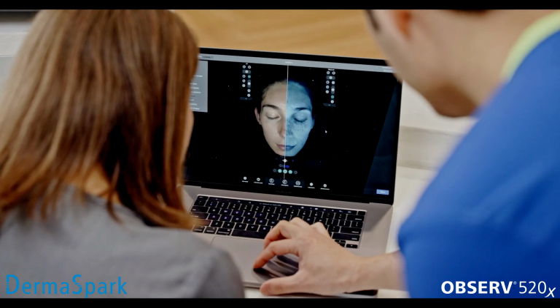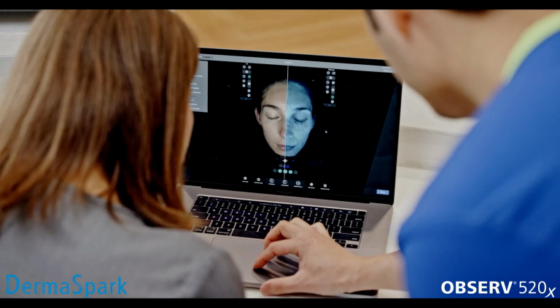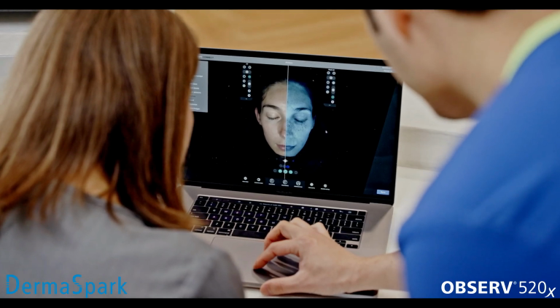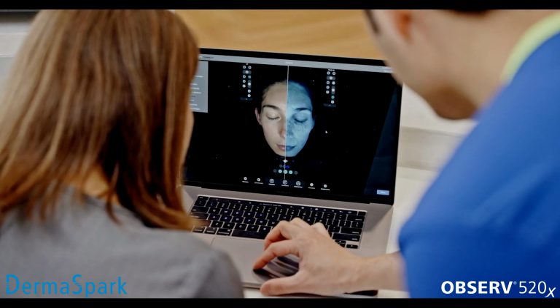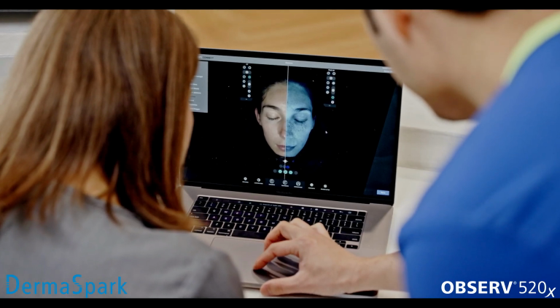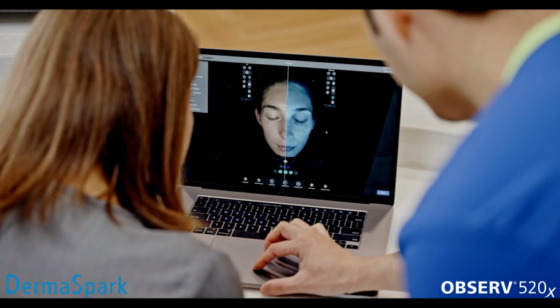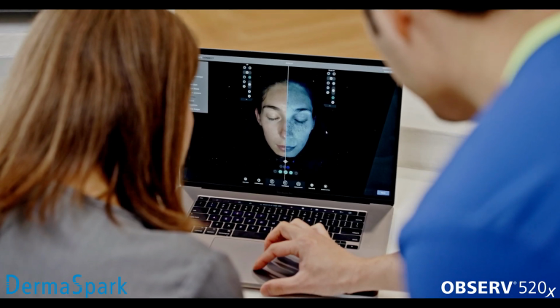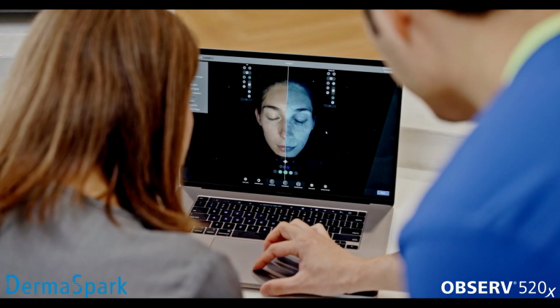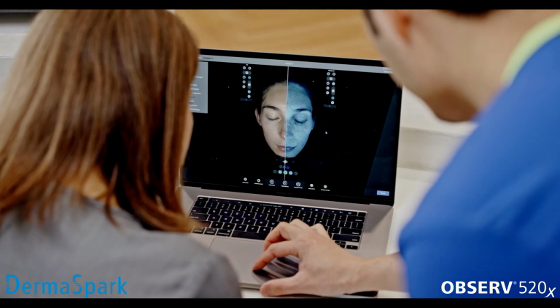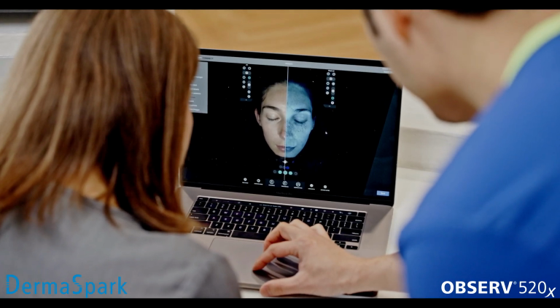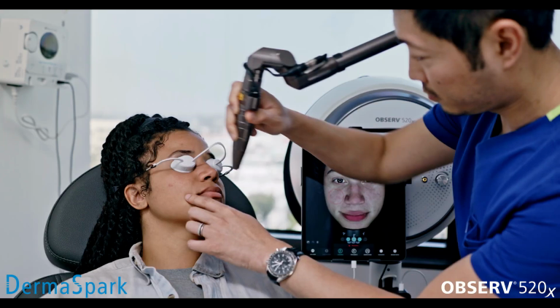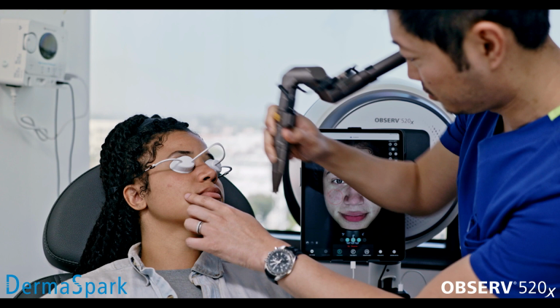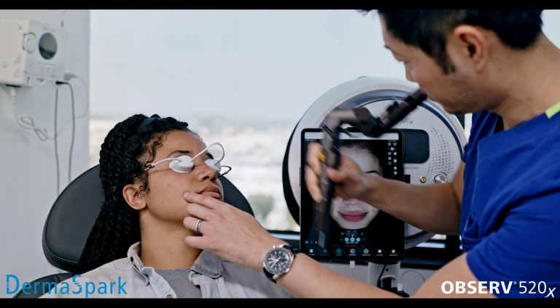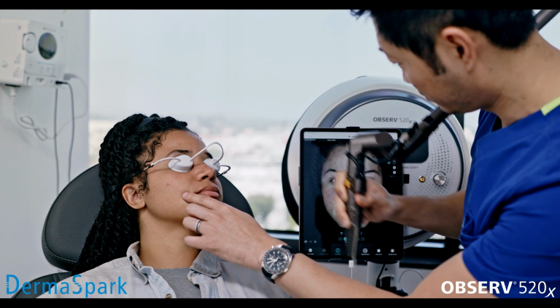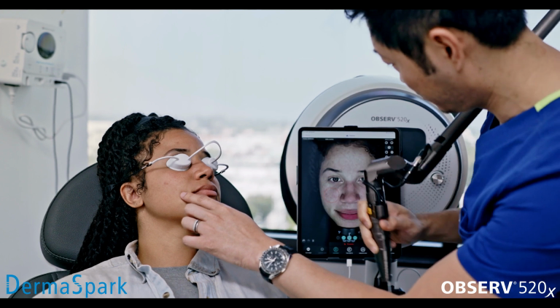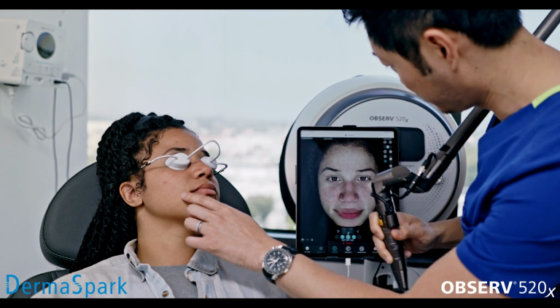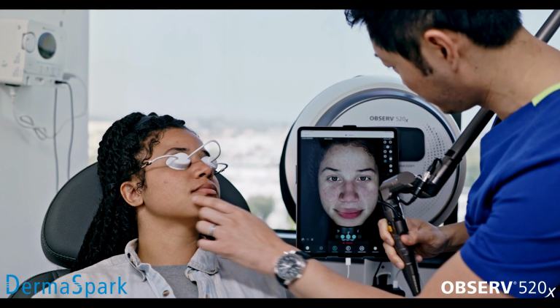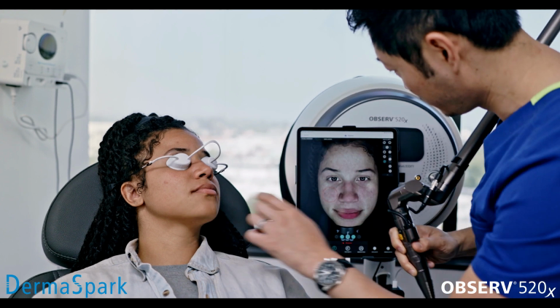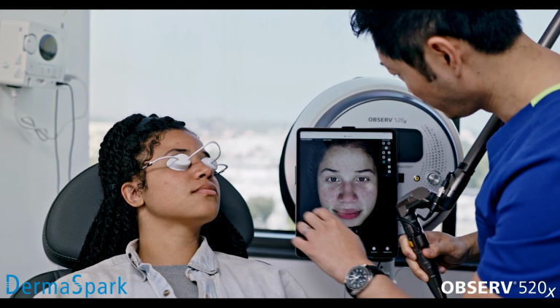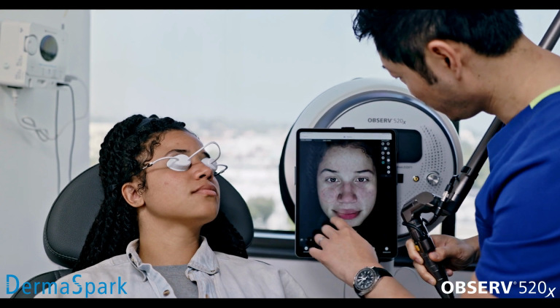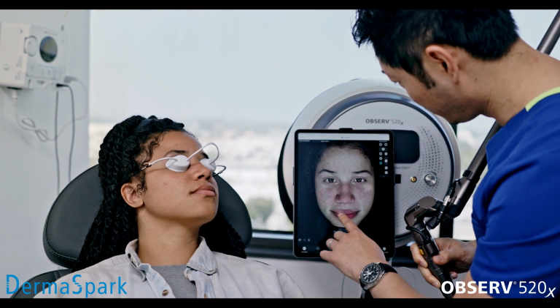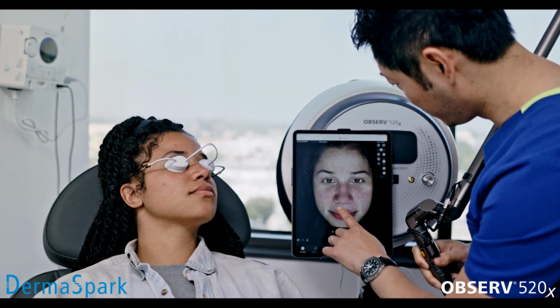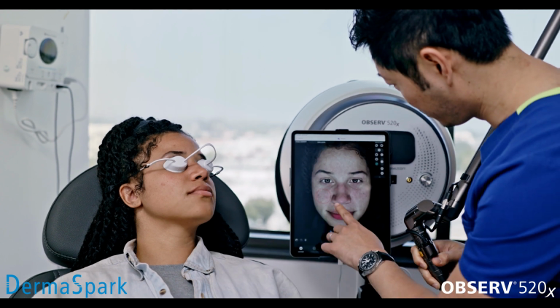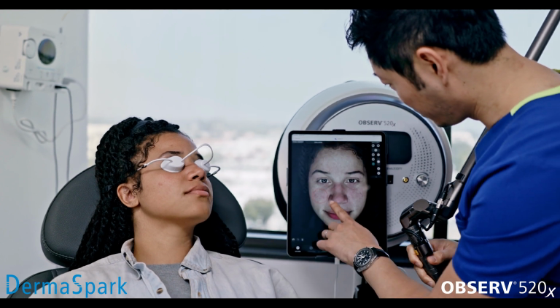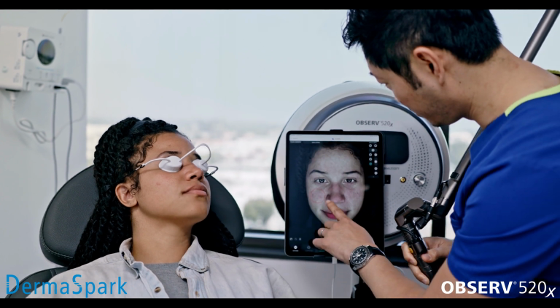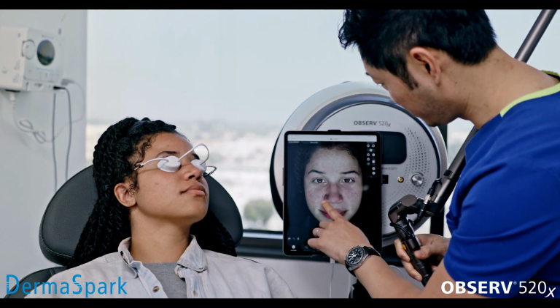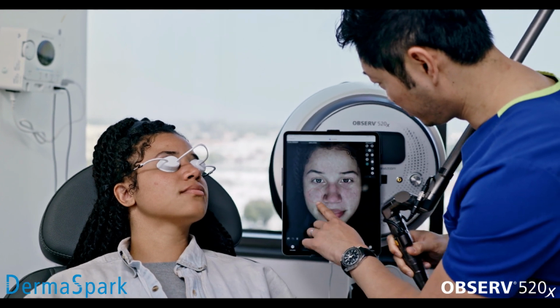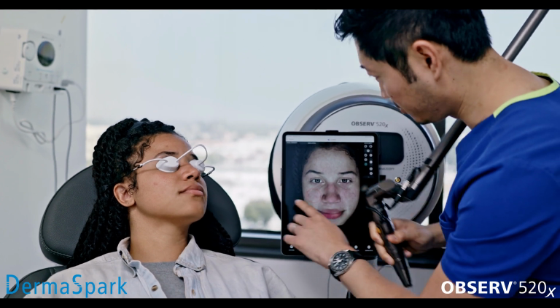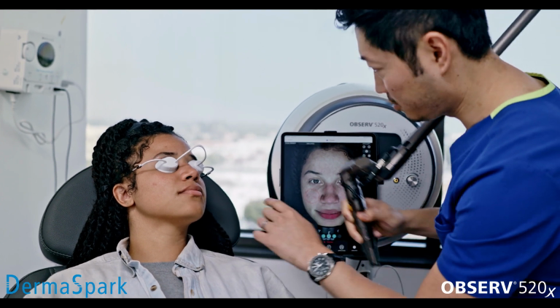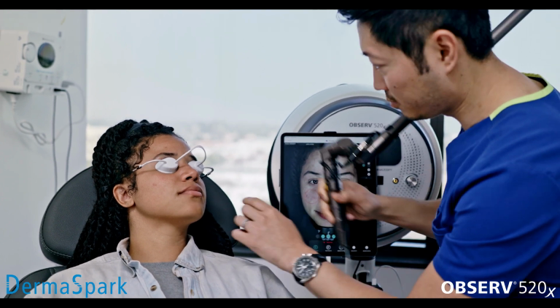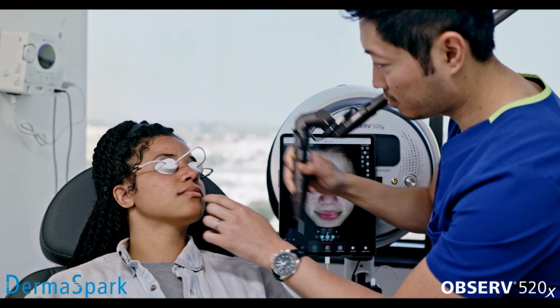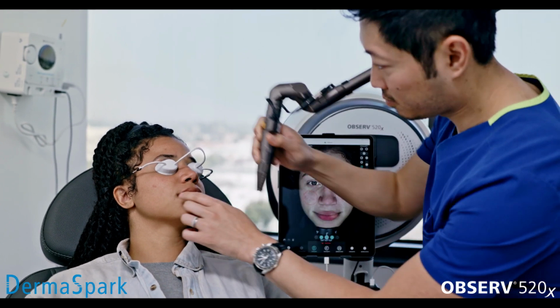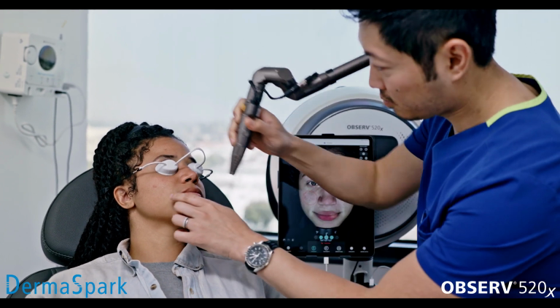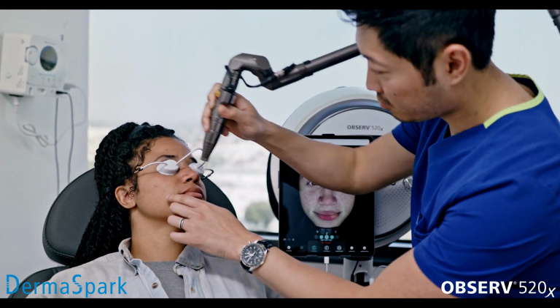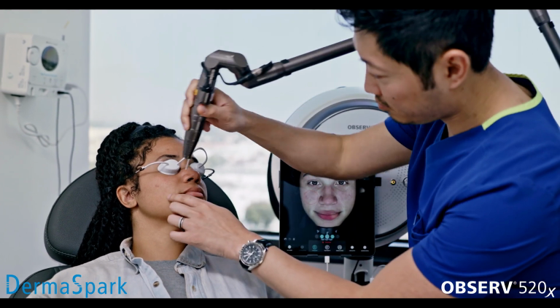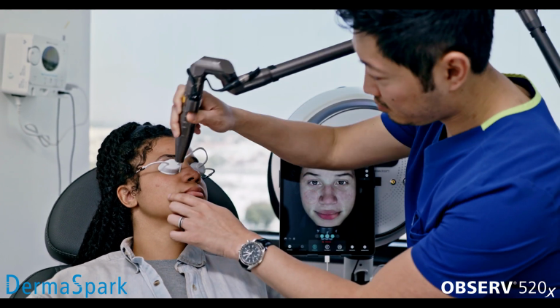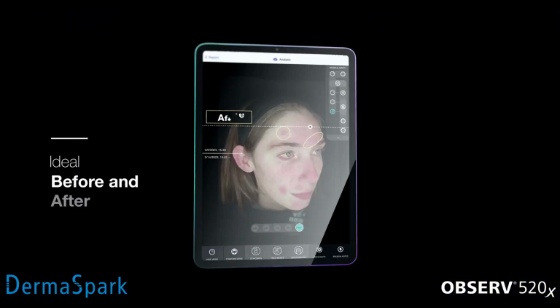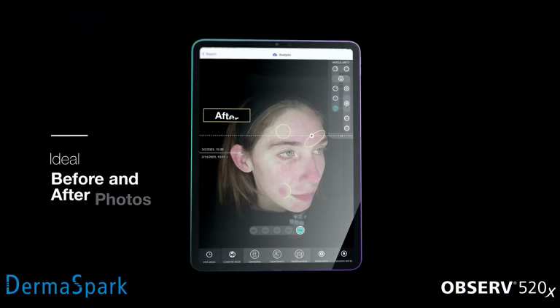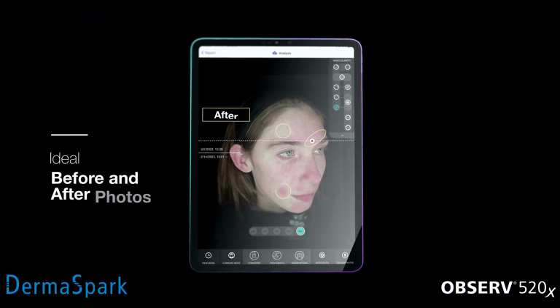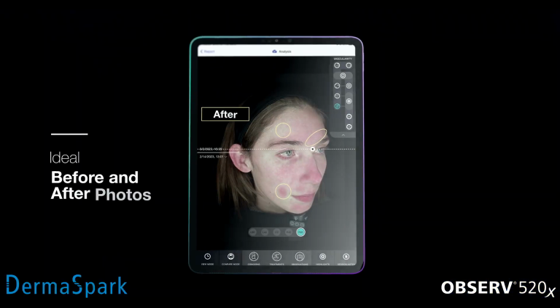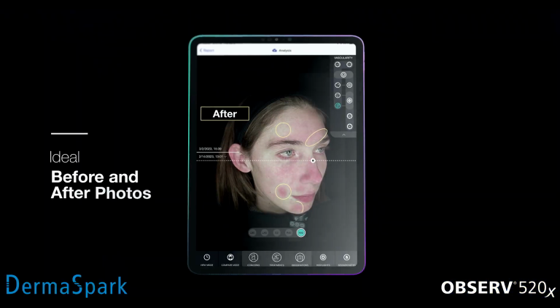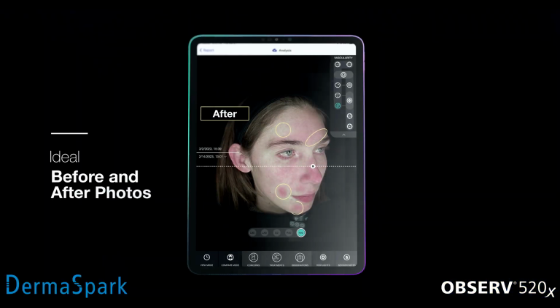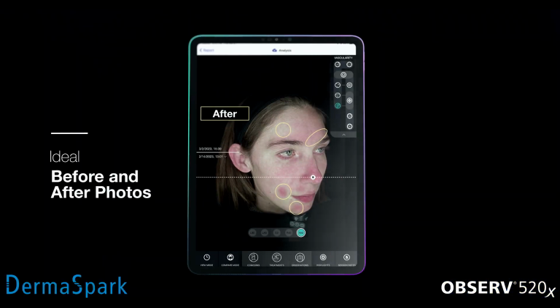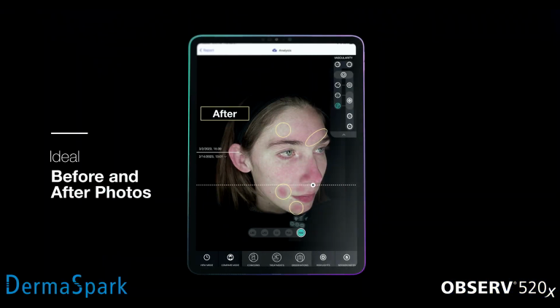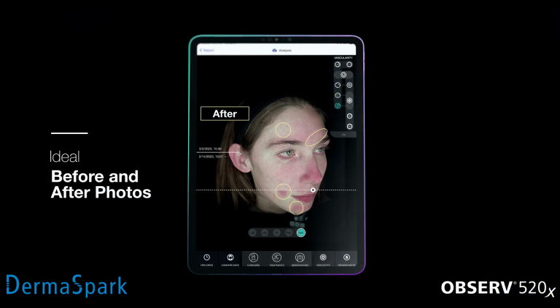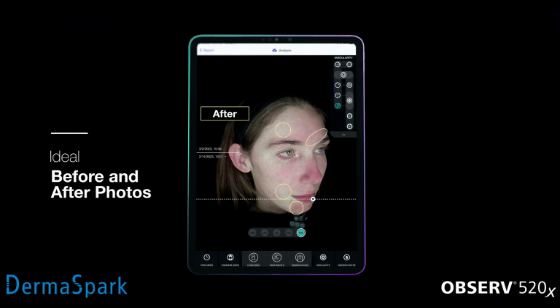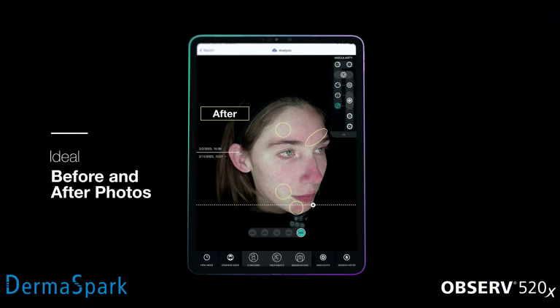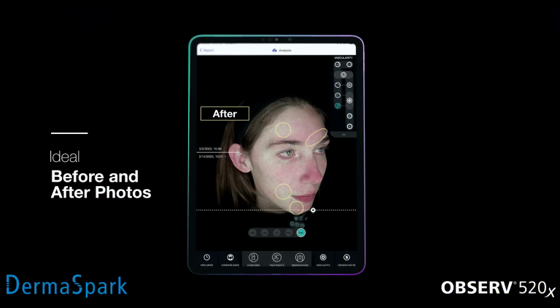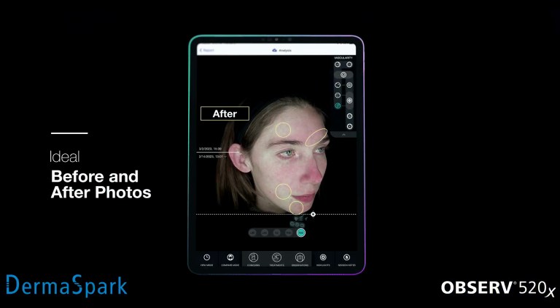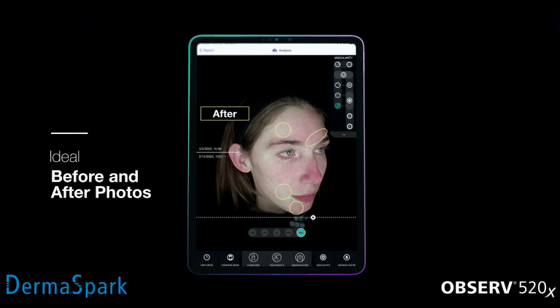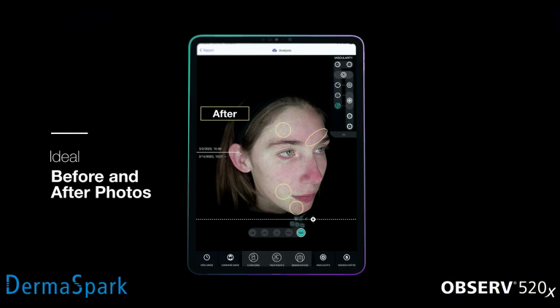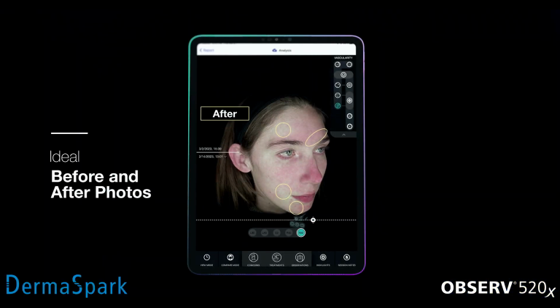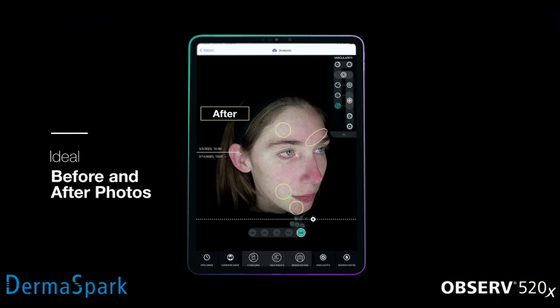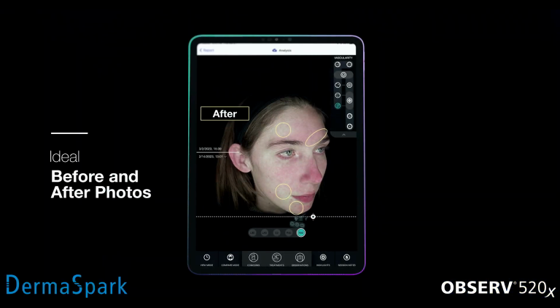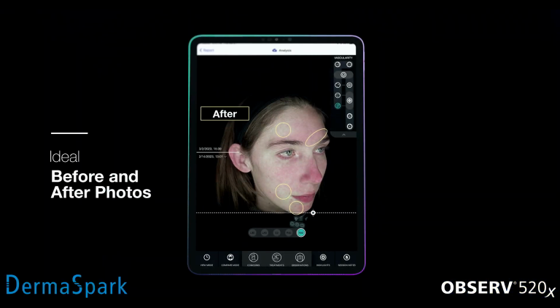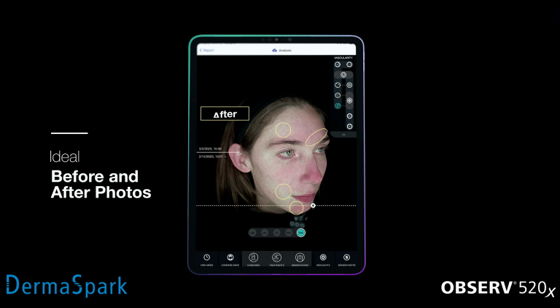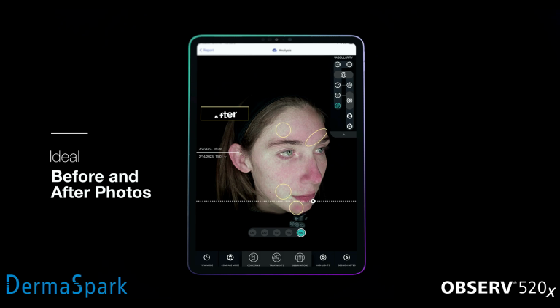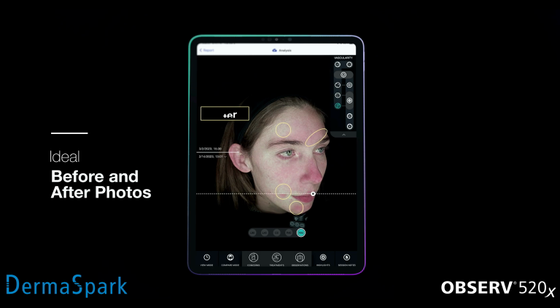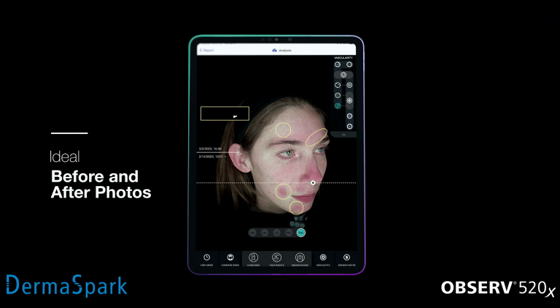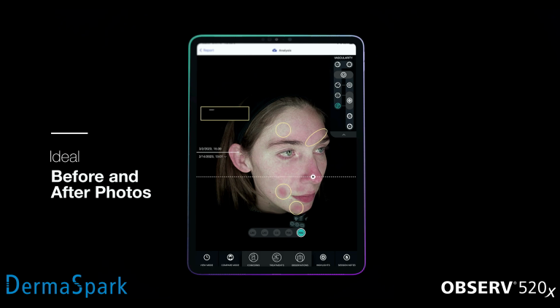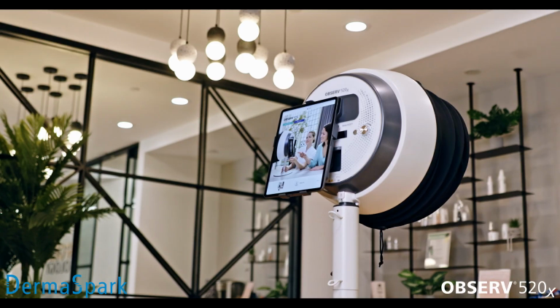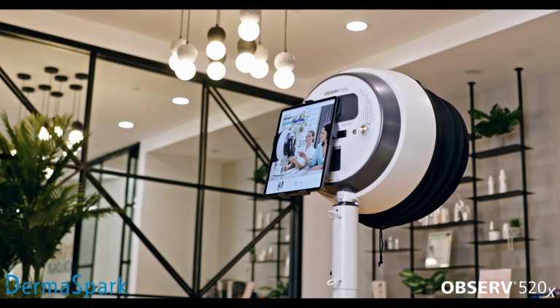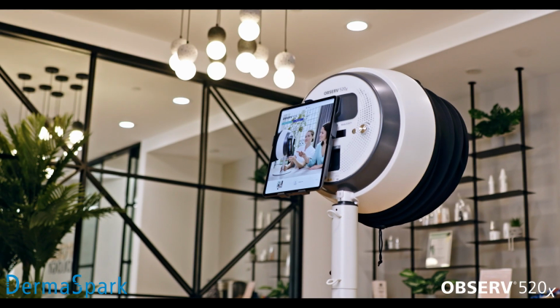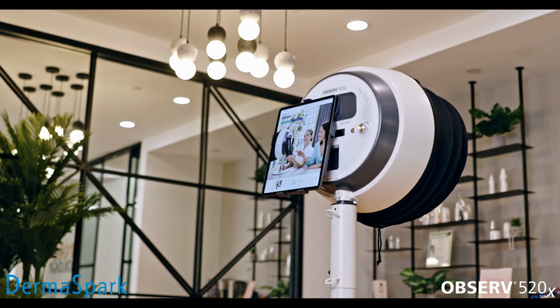Anytime, anywhere. Track treatment results and define new goals by reviewing and discussing your clients' before and after images.